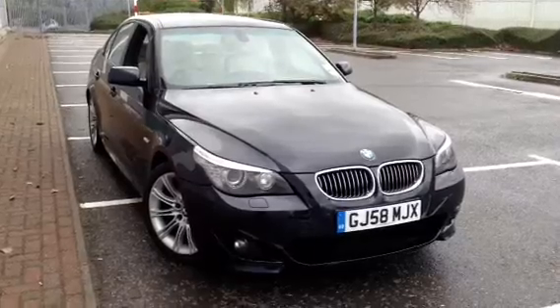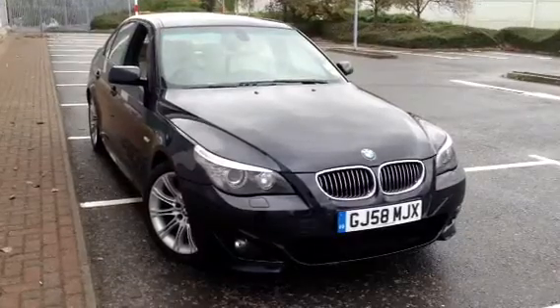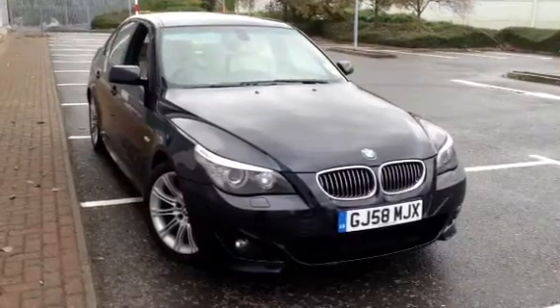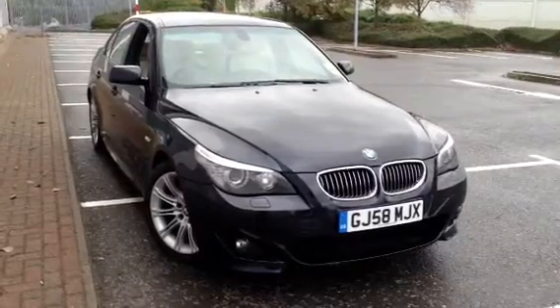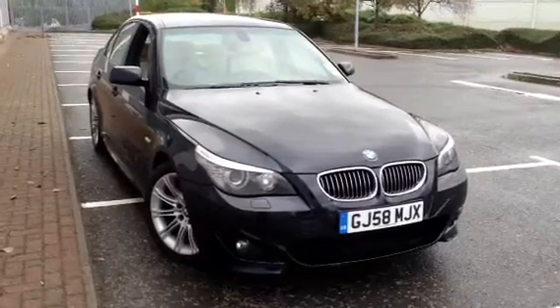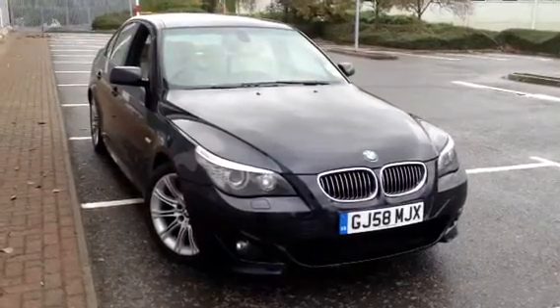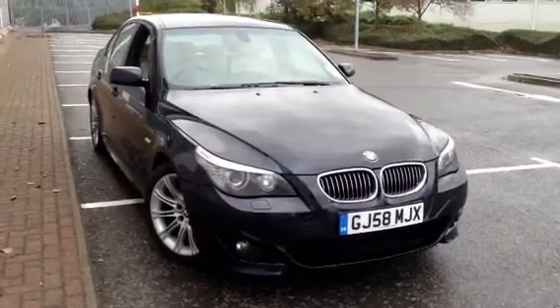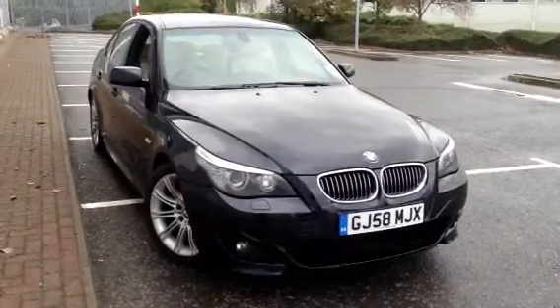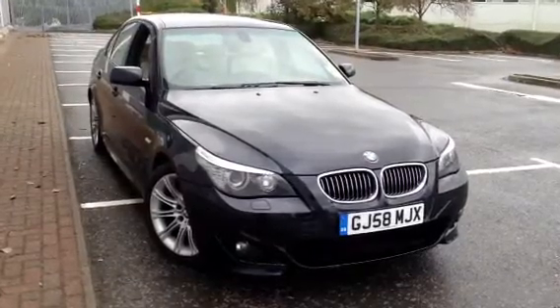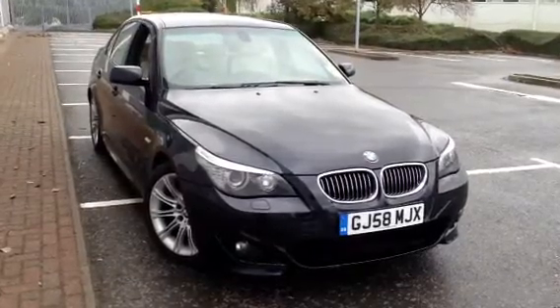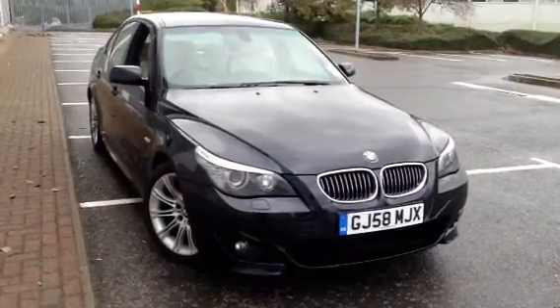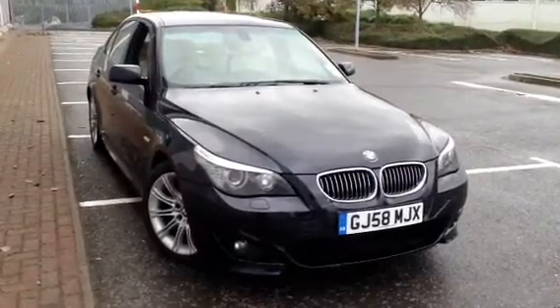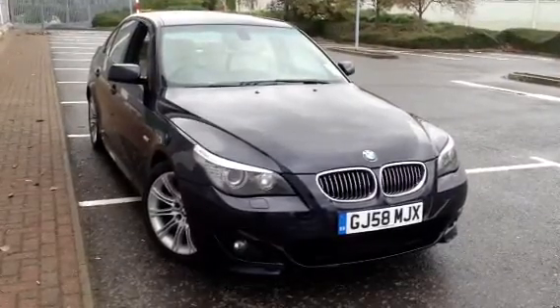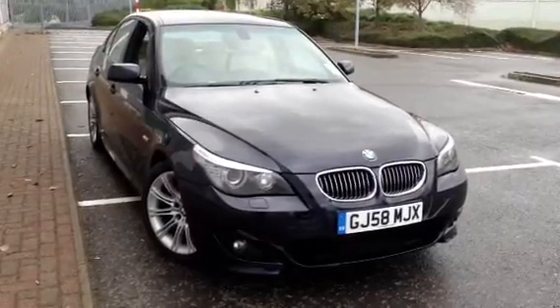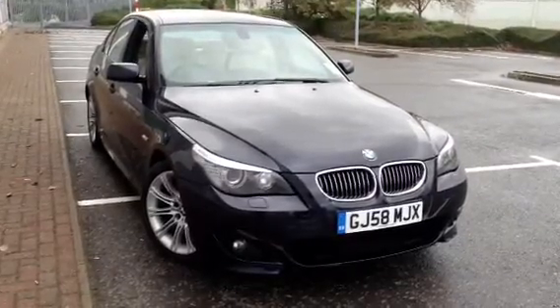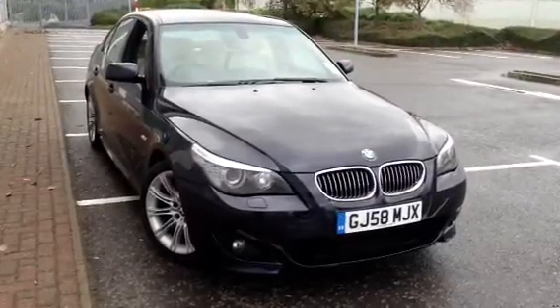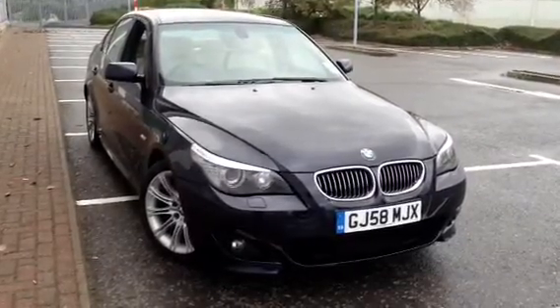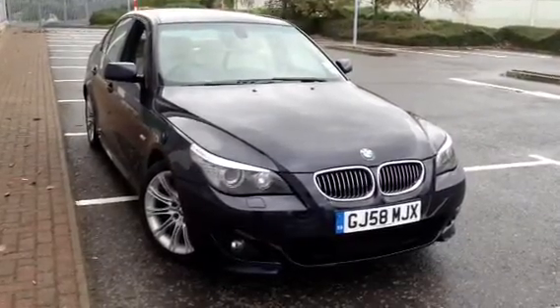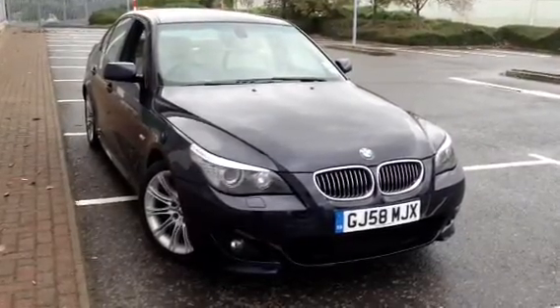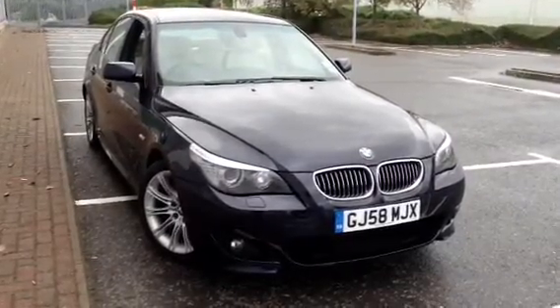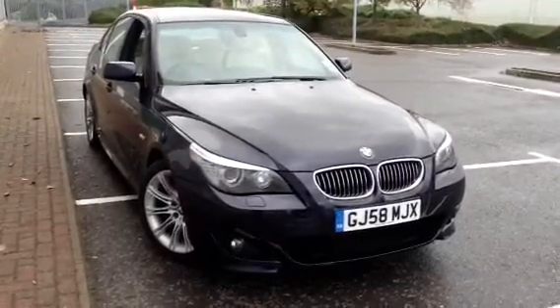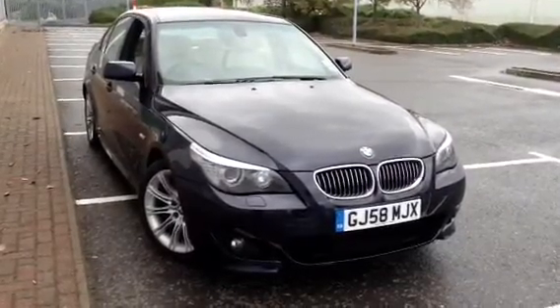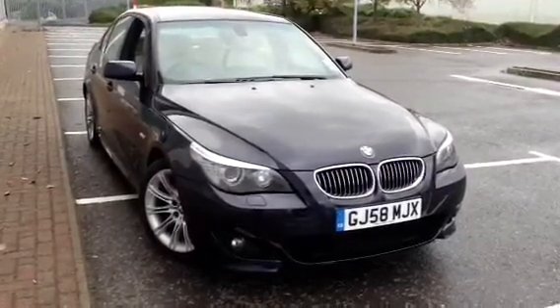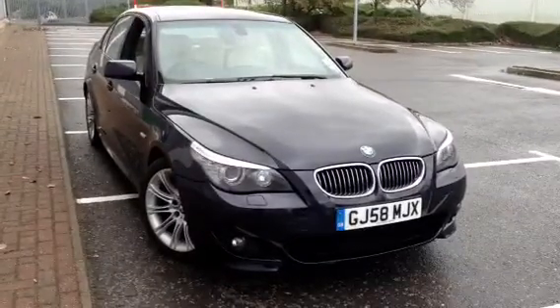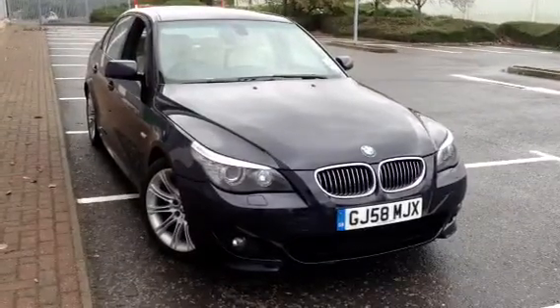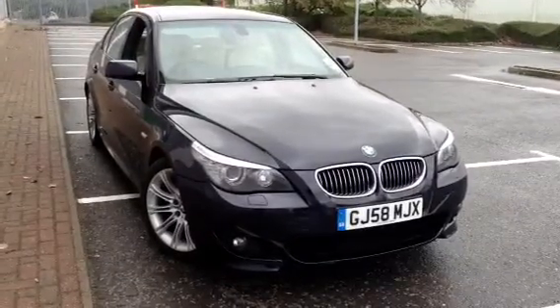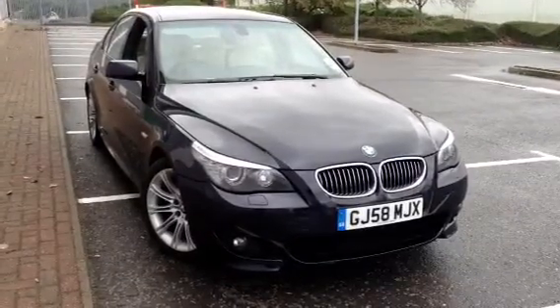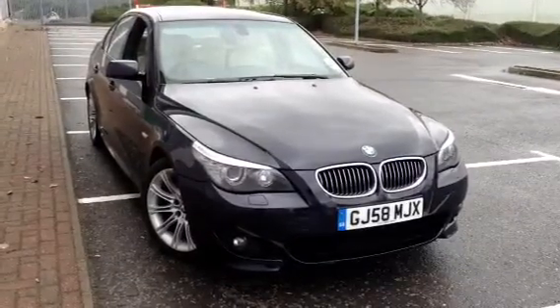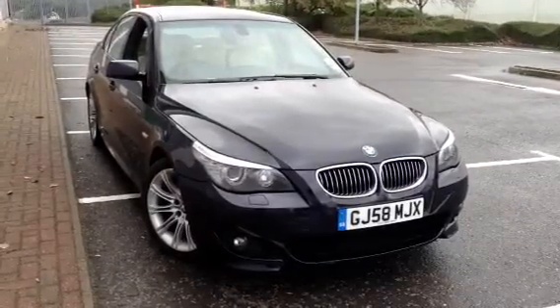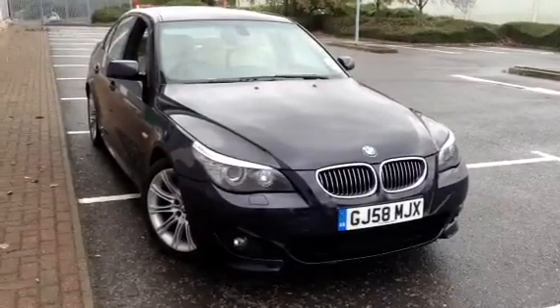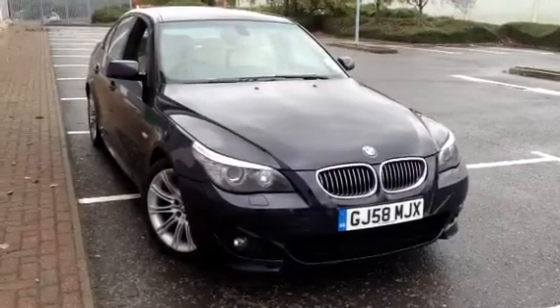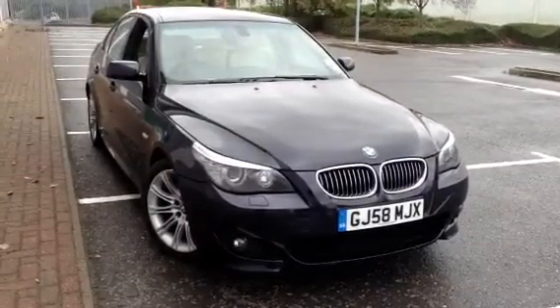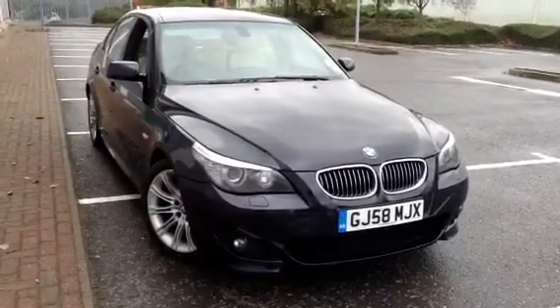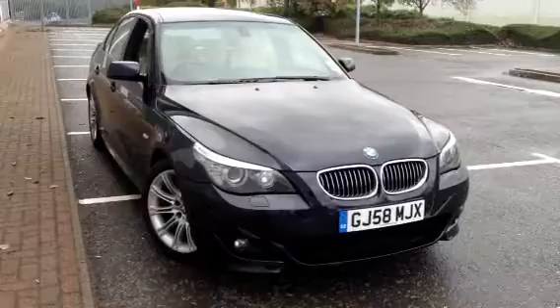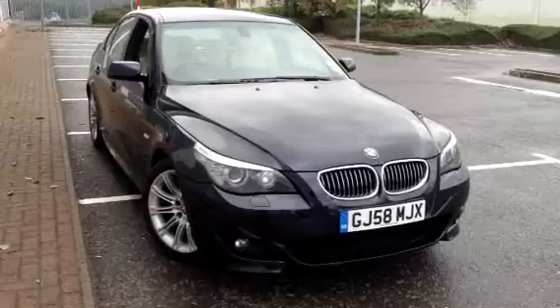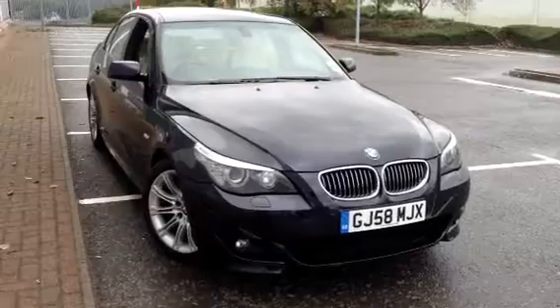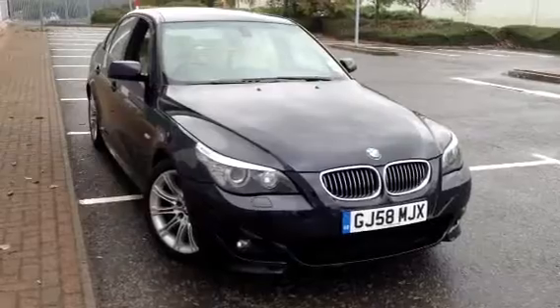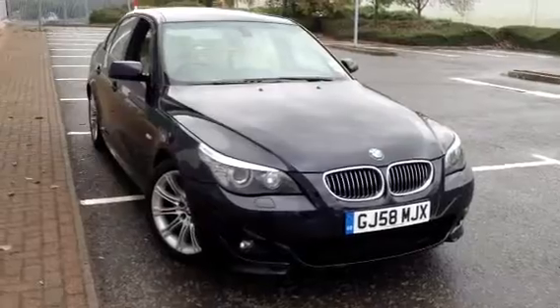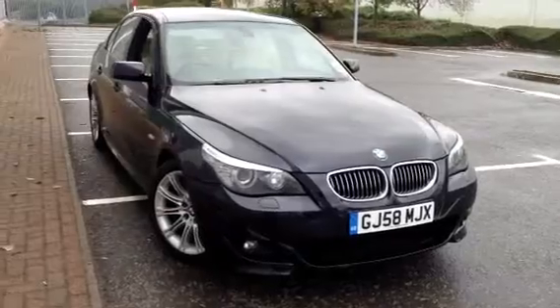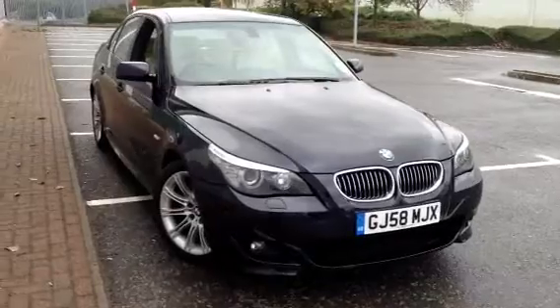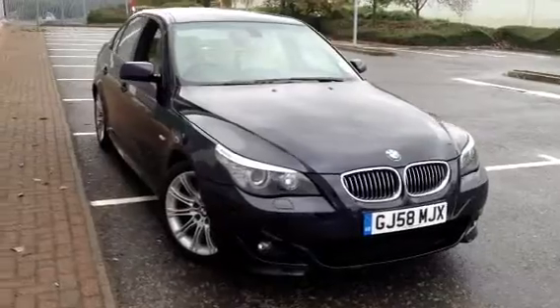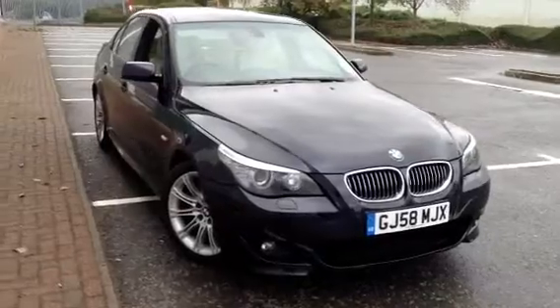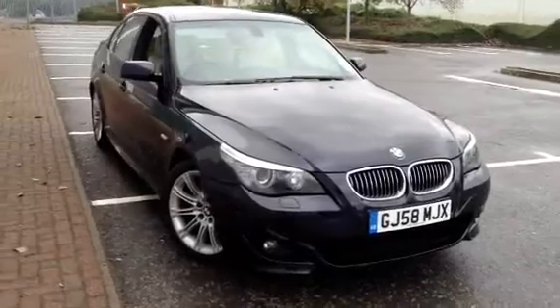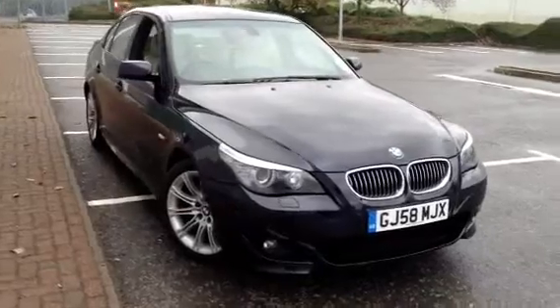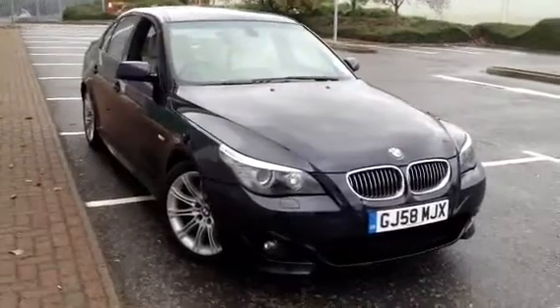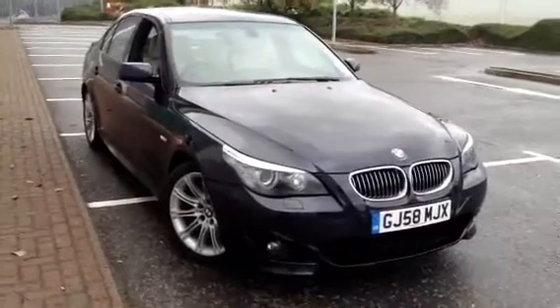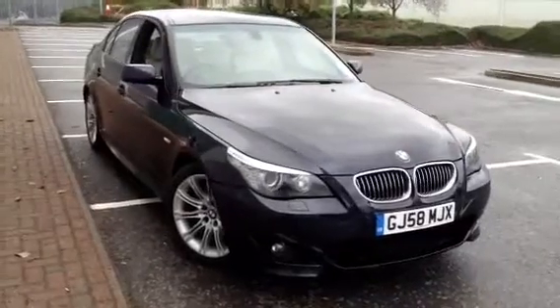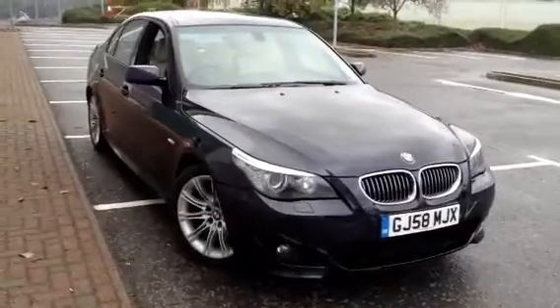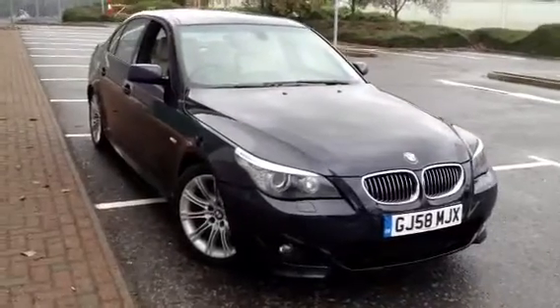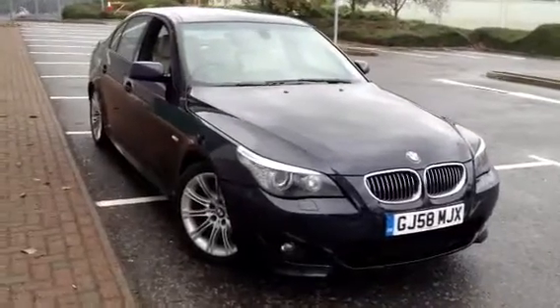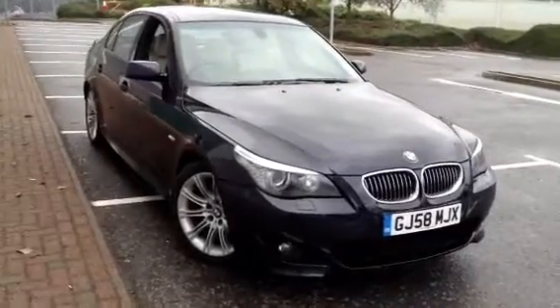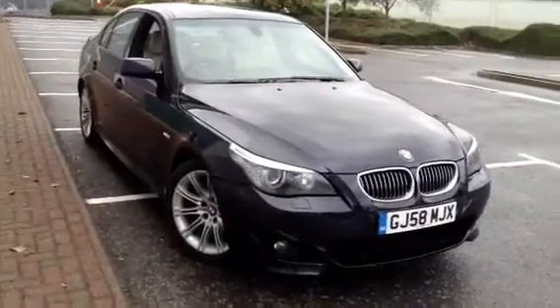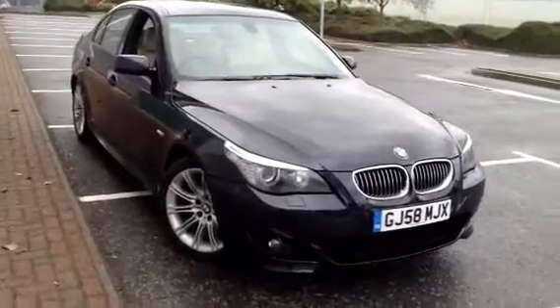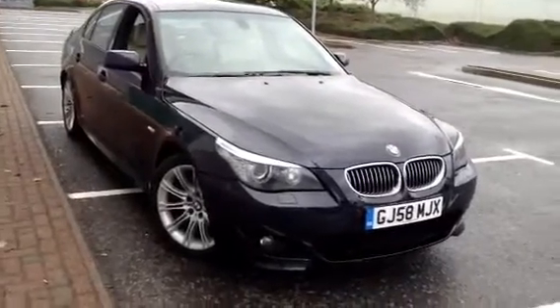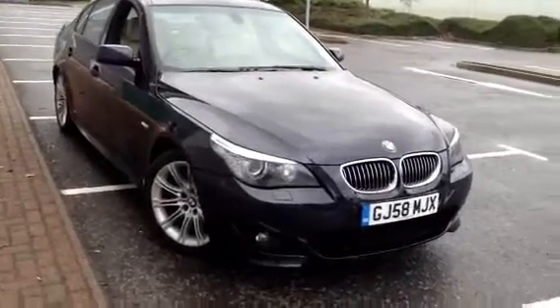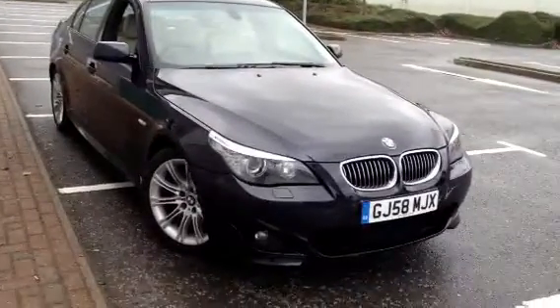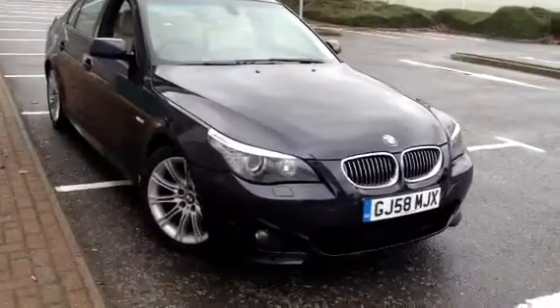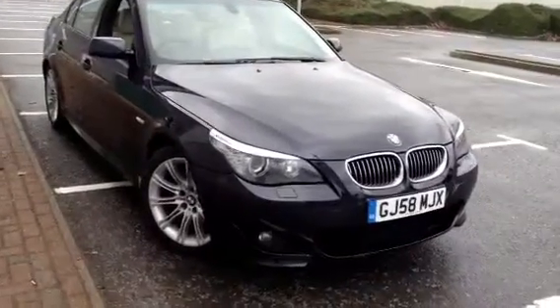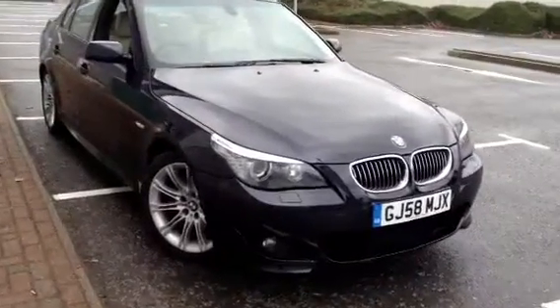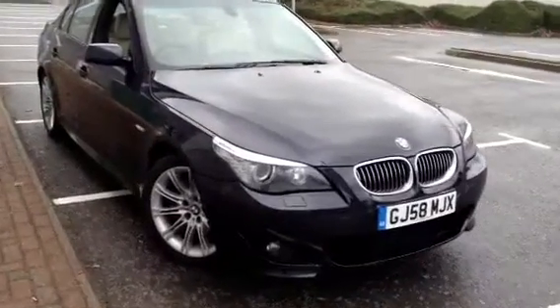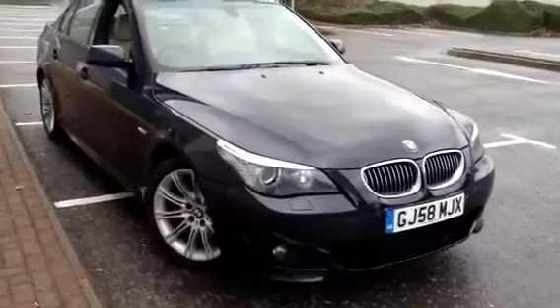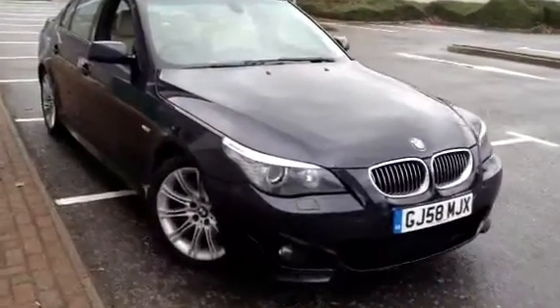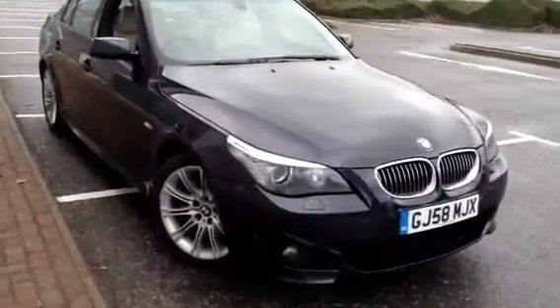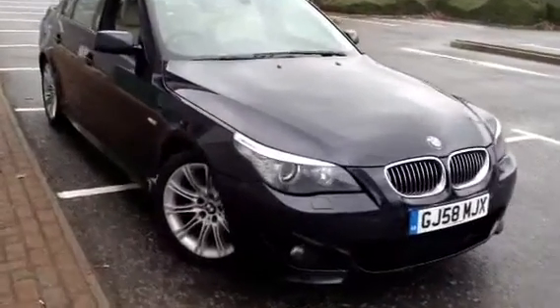Here we have a very nice looking 2008 BMW 525 diesel M Sport in carbon black. The car is in nice condition for its age.